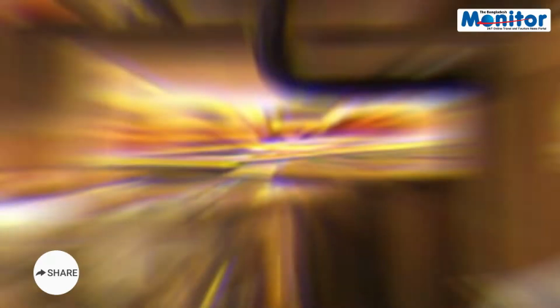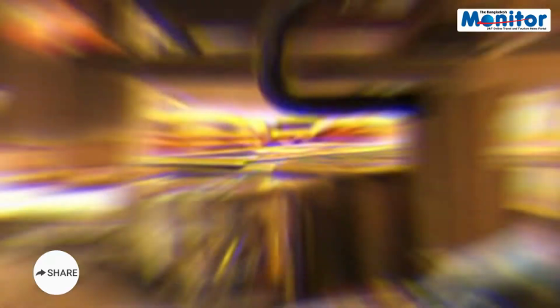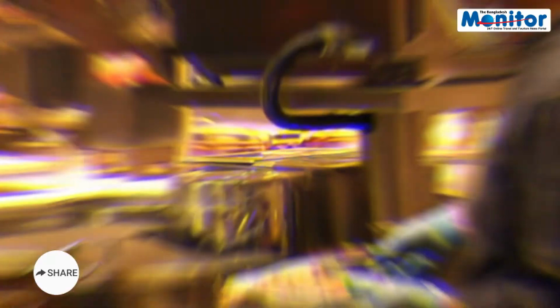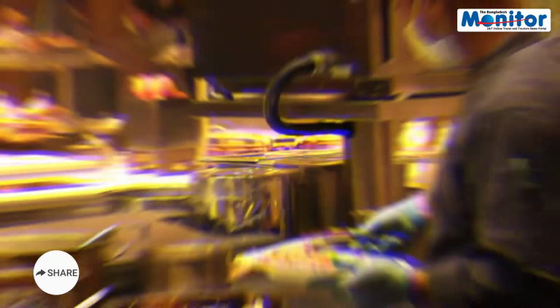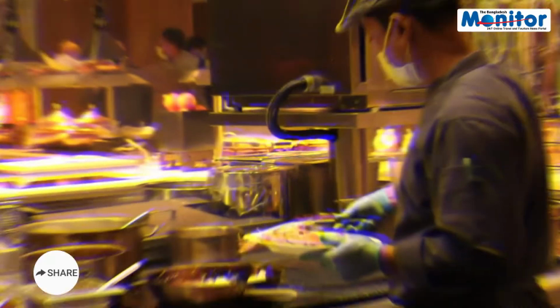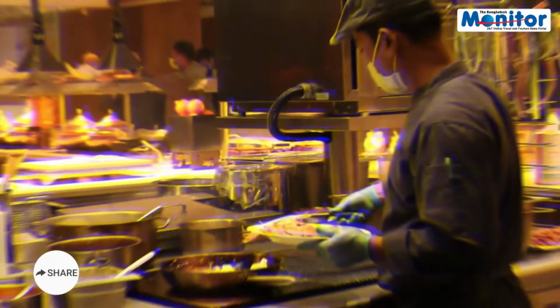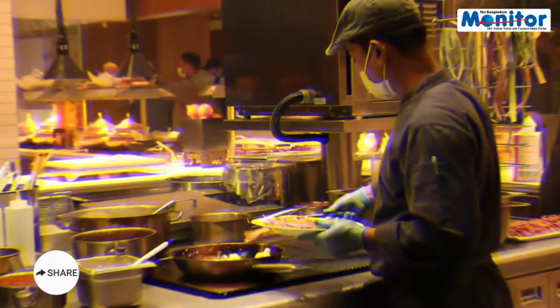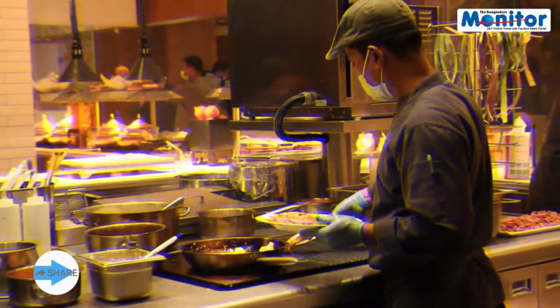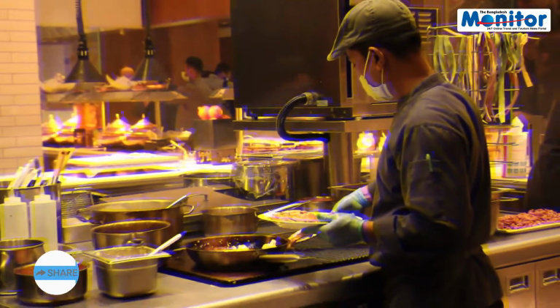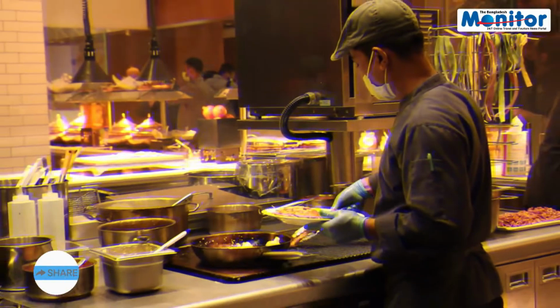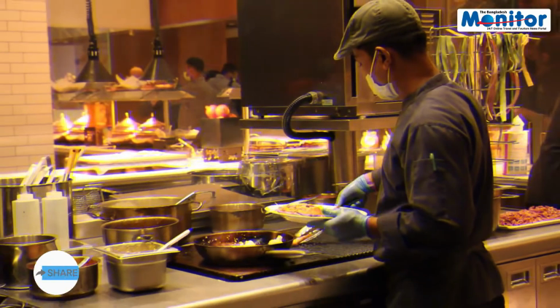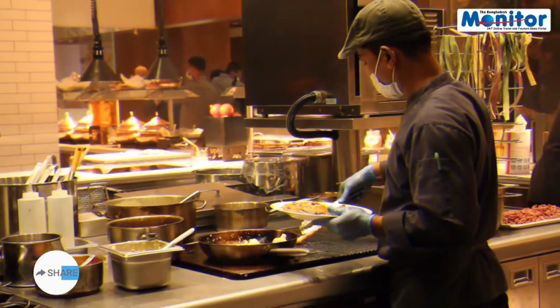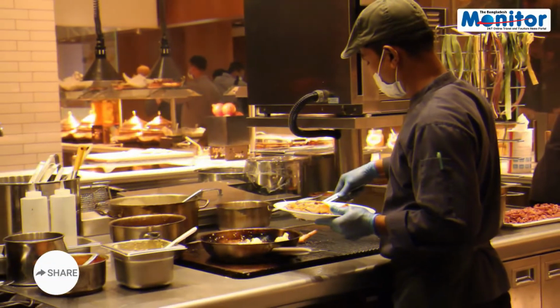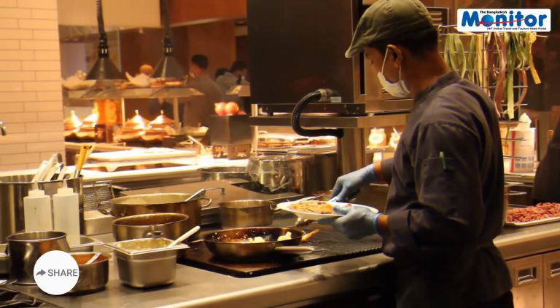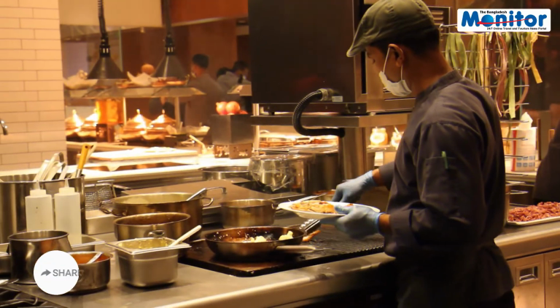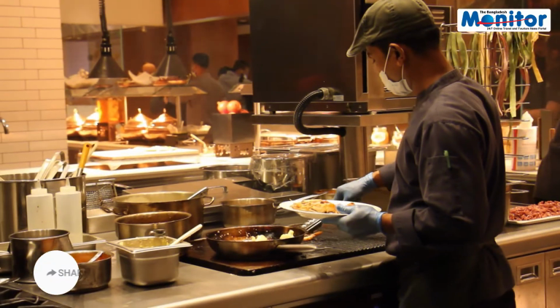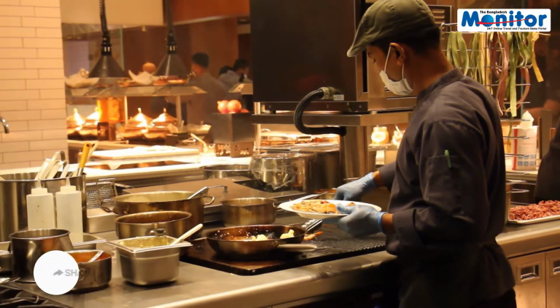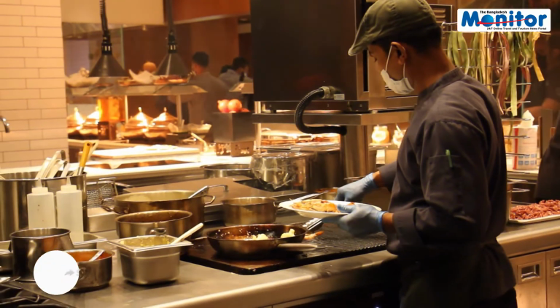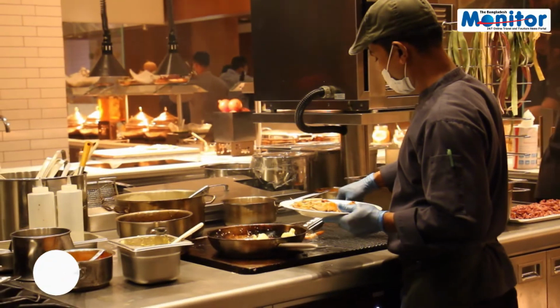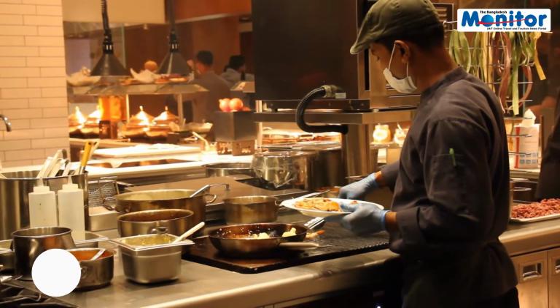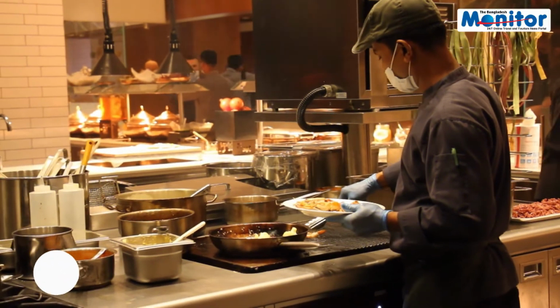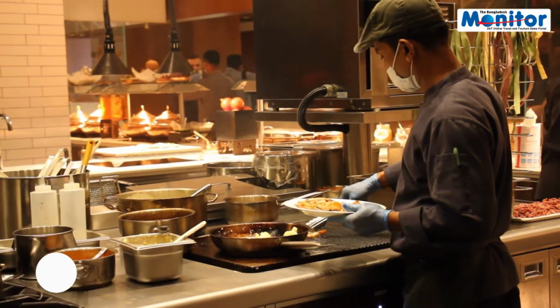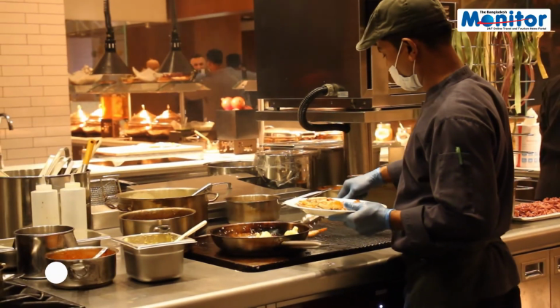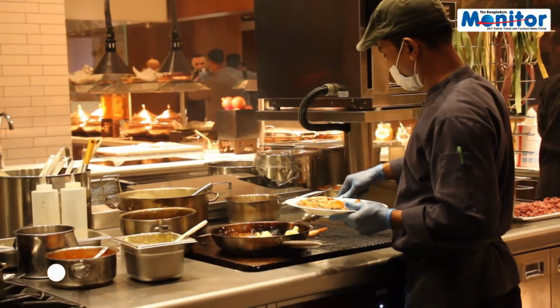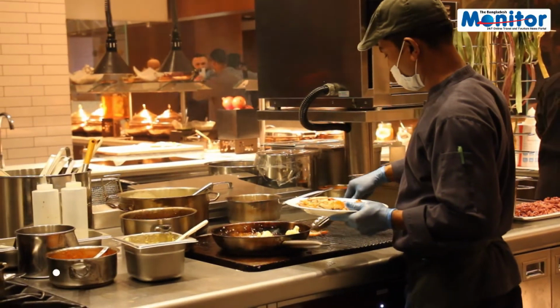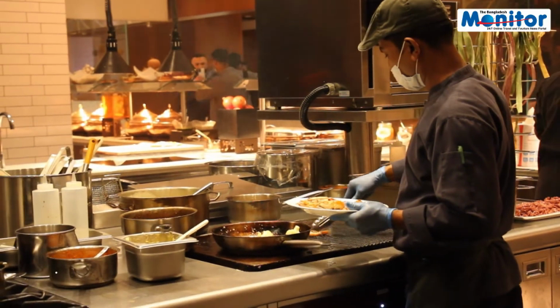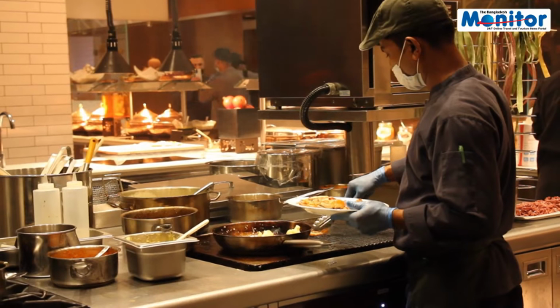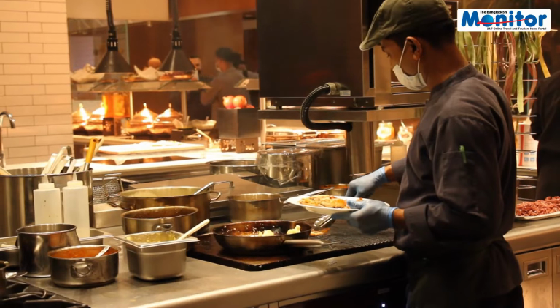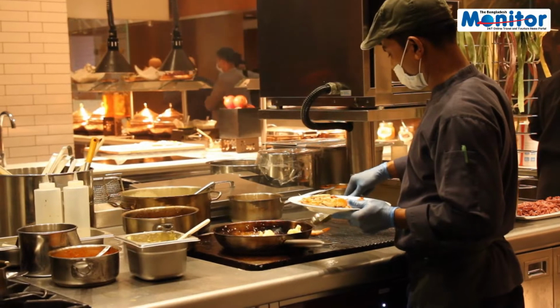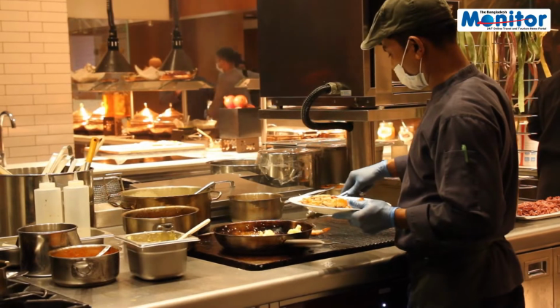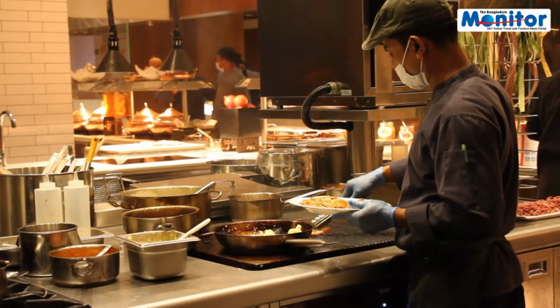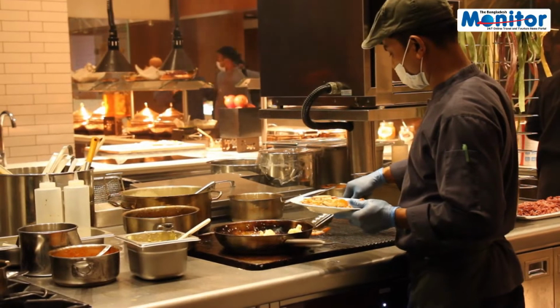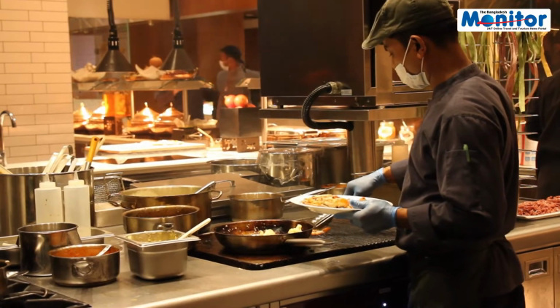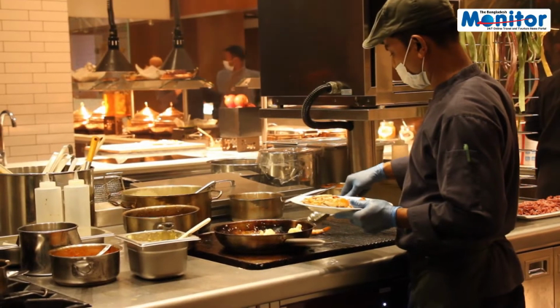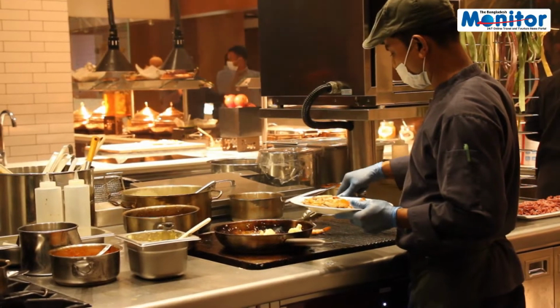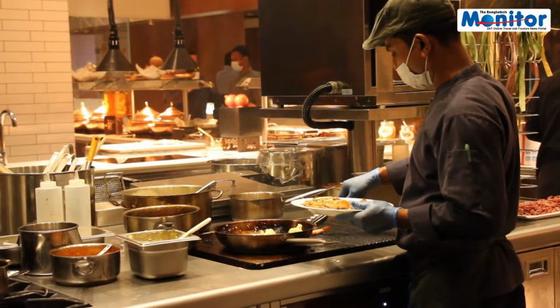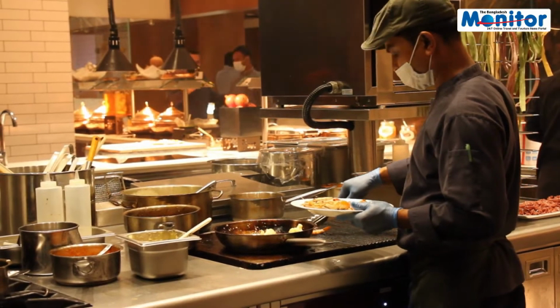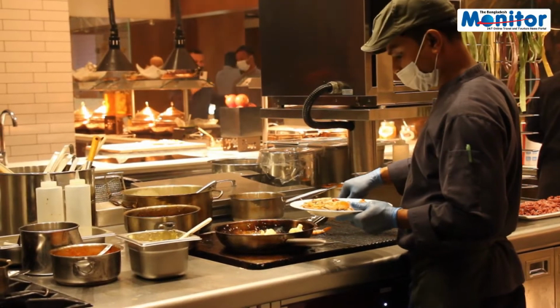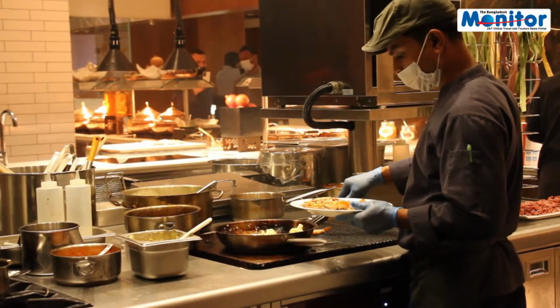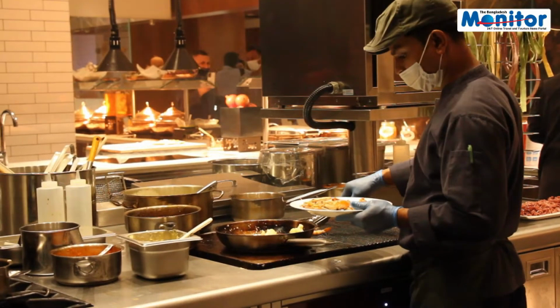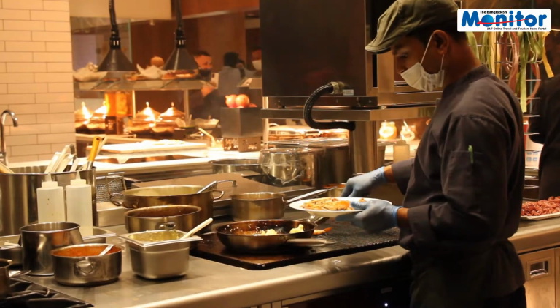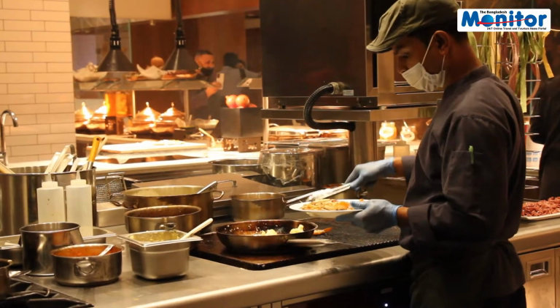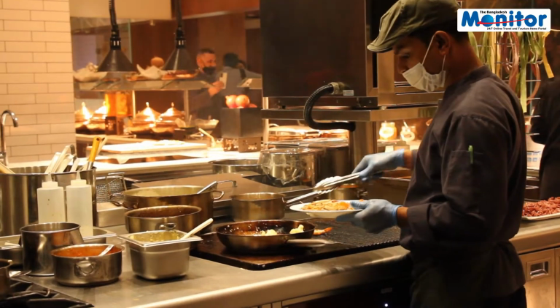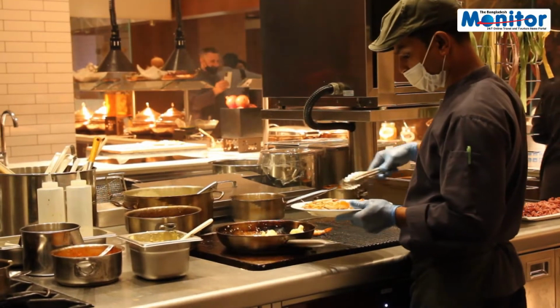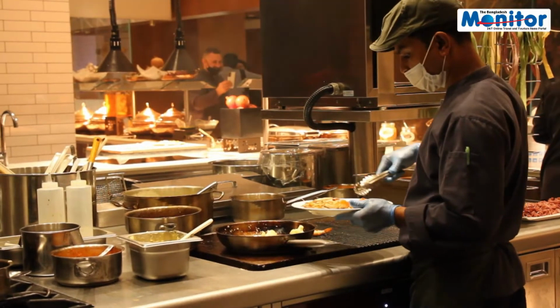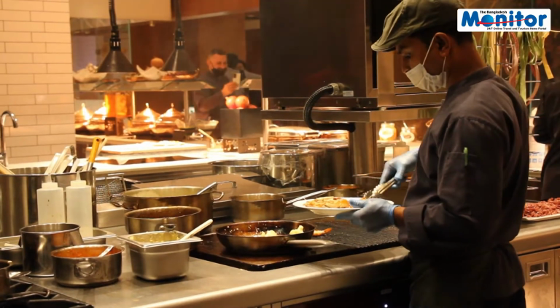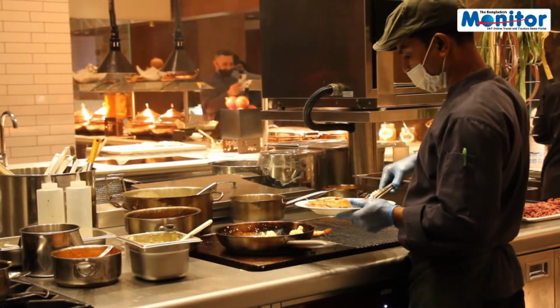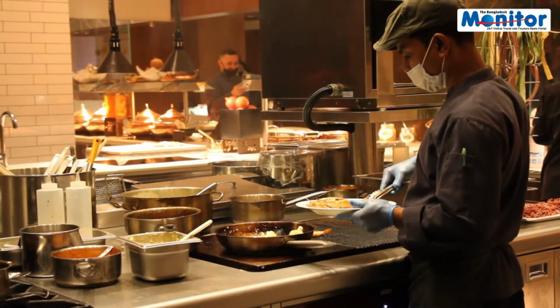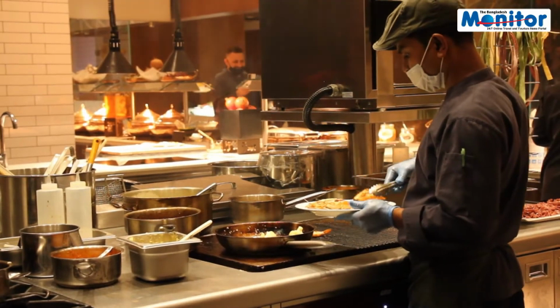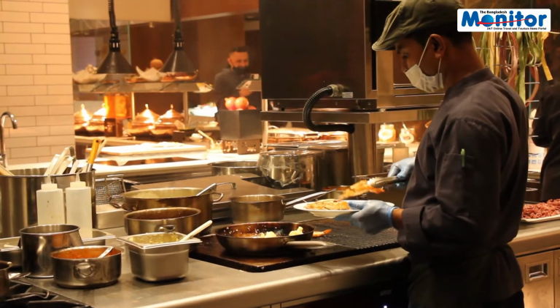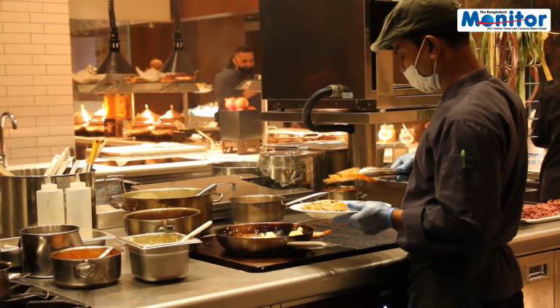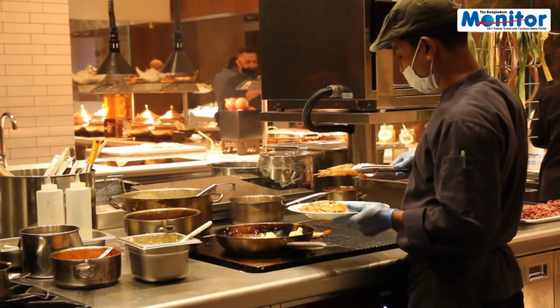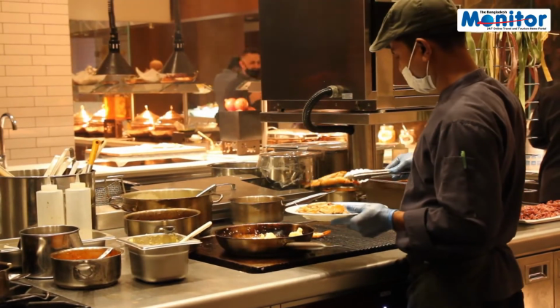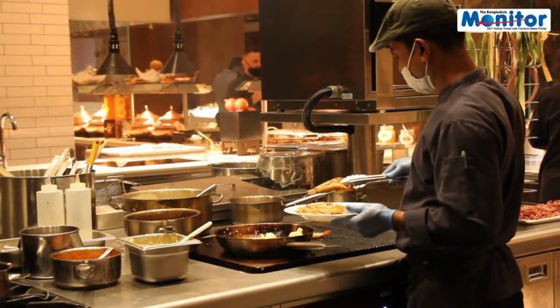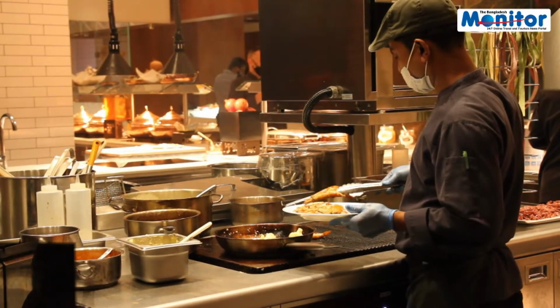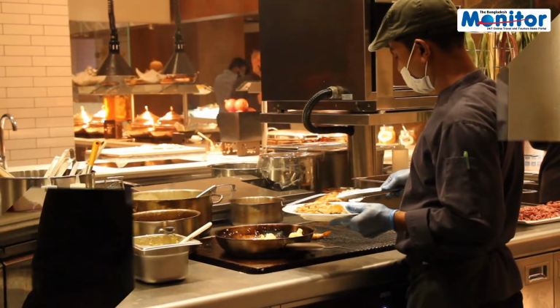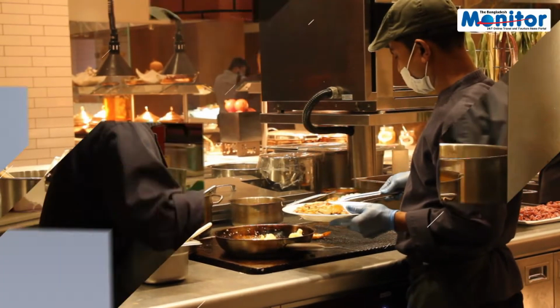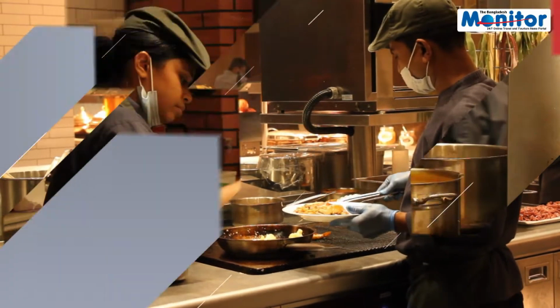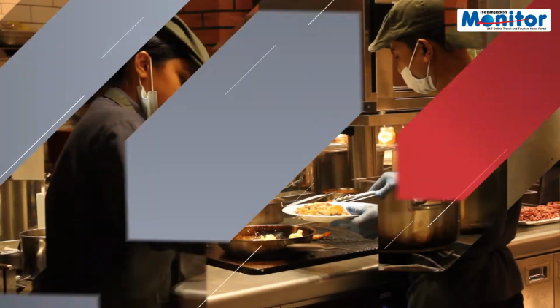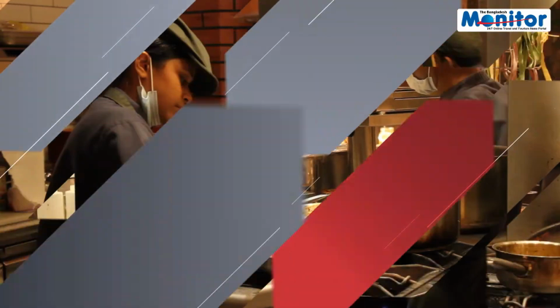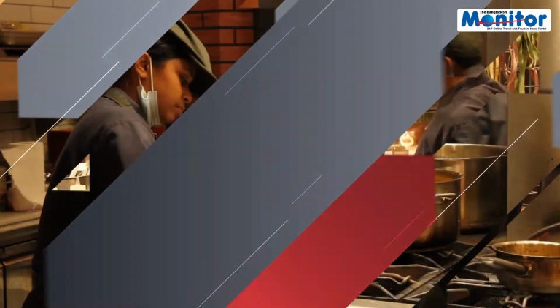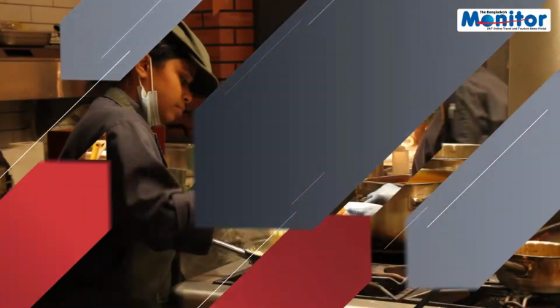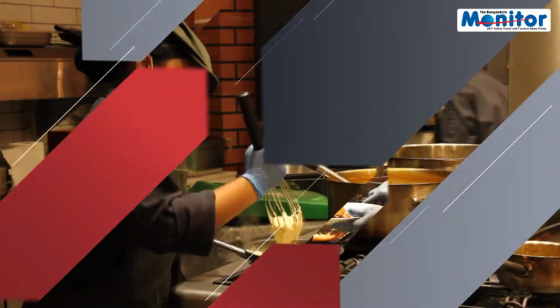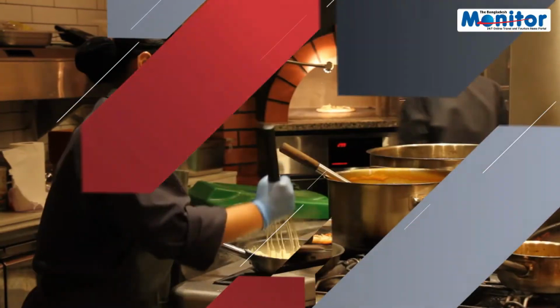This restaurant, Chef Ra, has been doing a lot of food in Bangladesh — Pan-Asian and European cuisine.